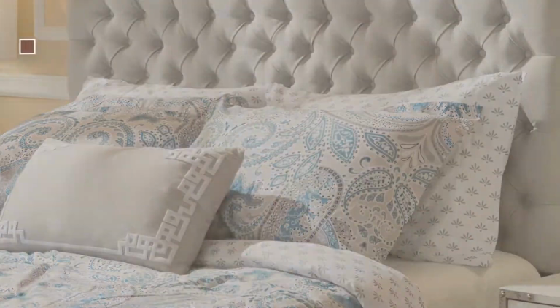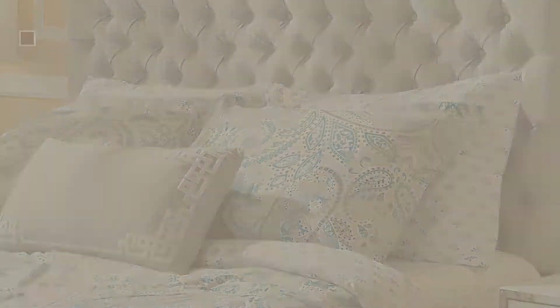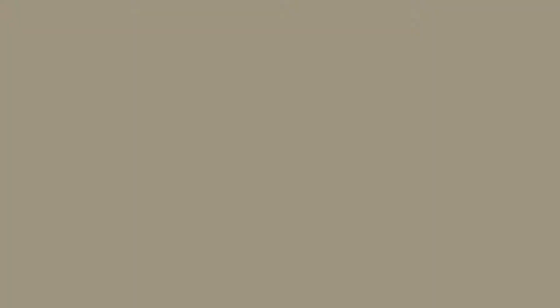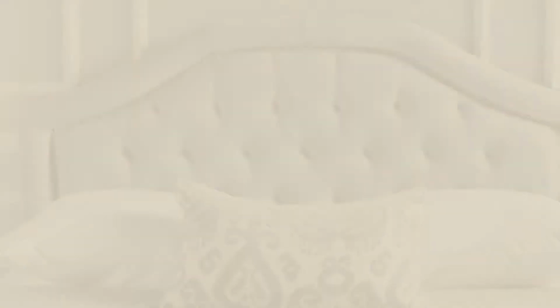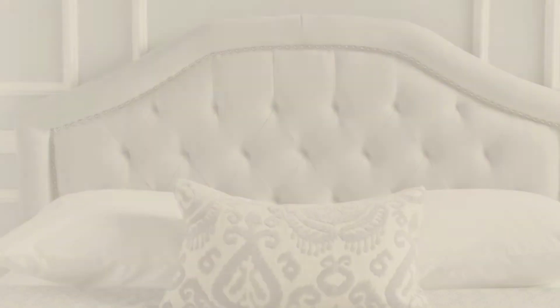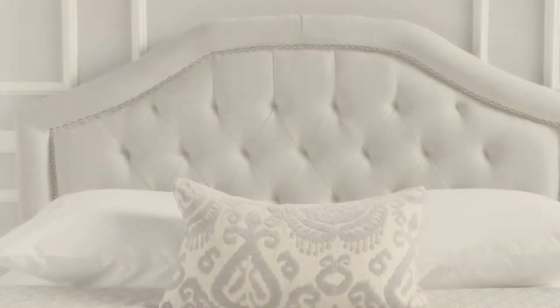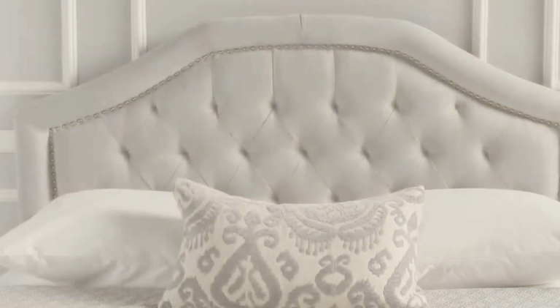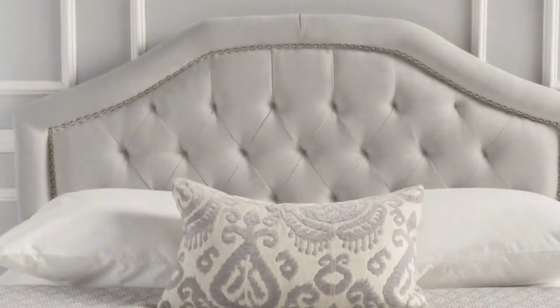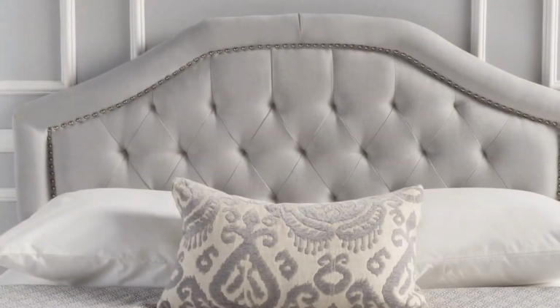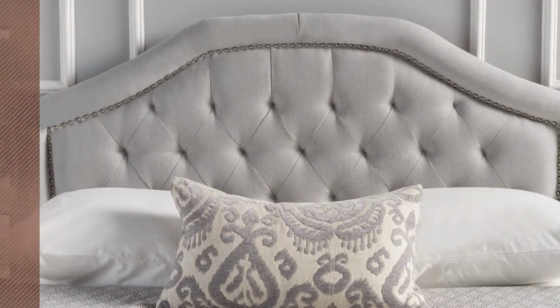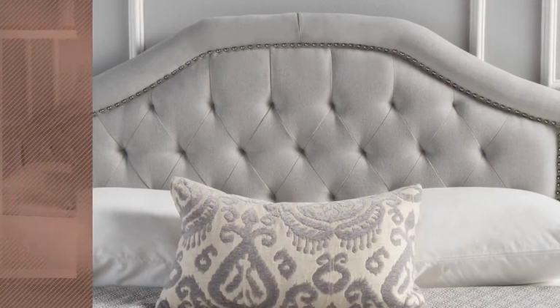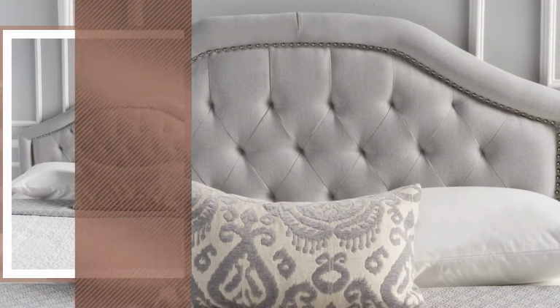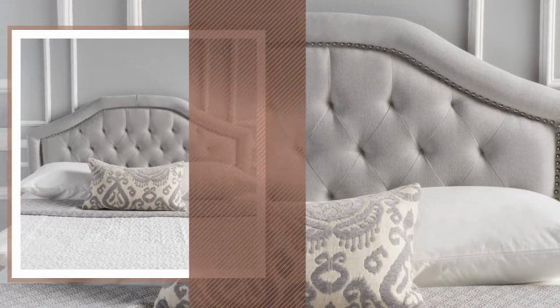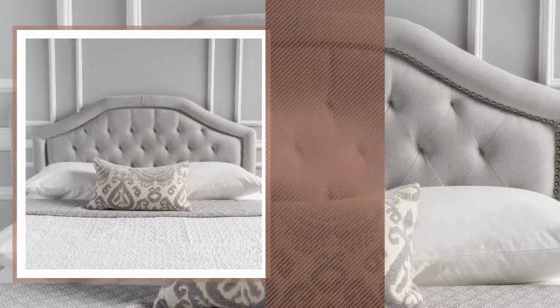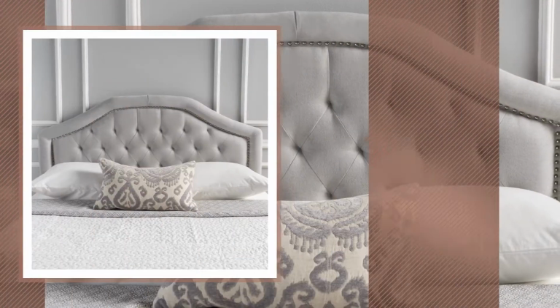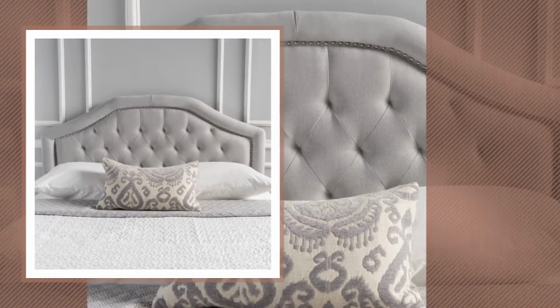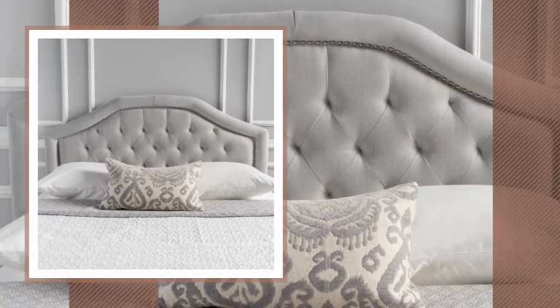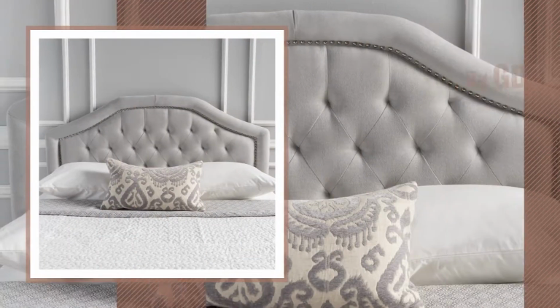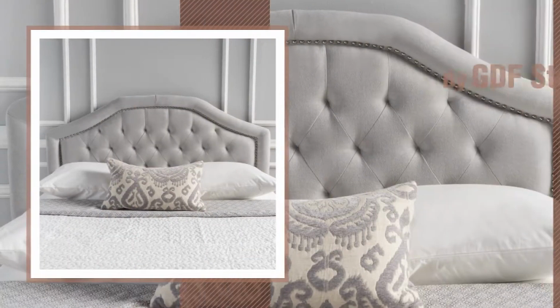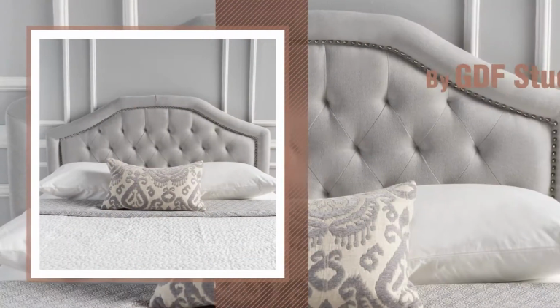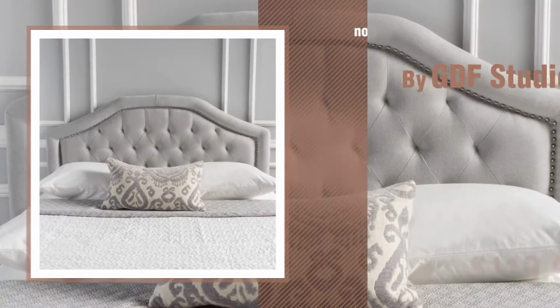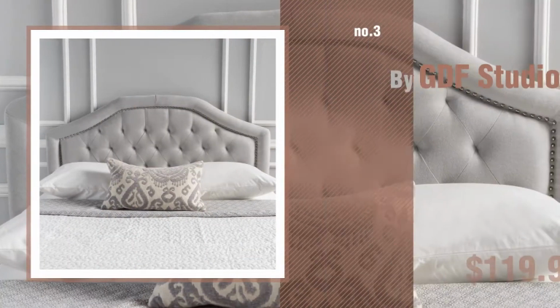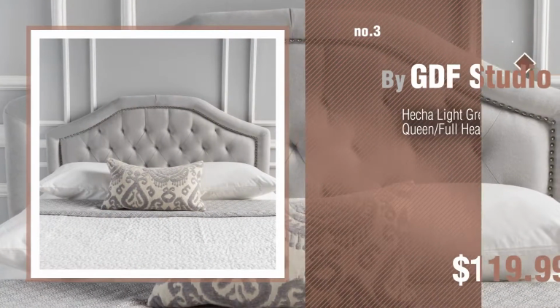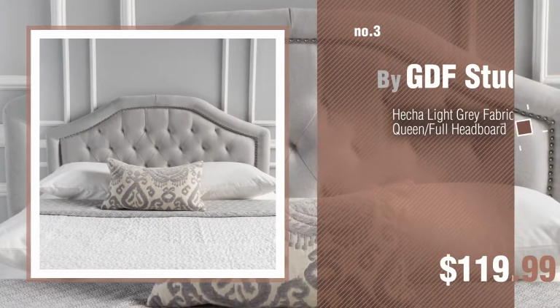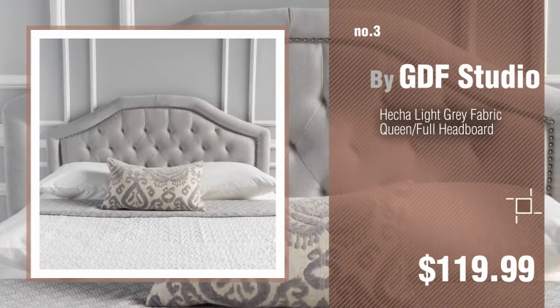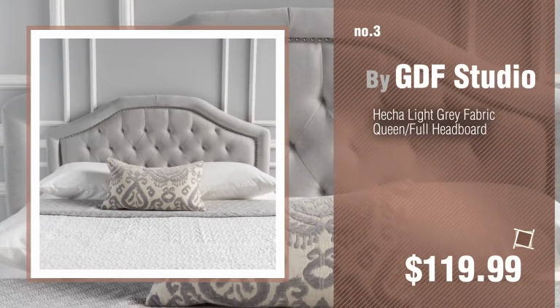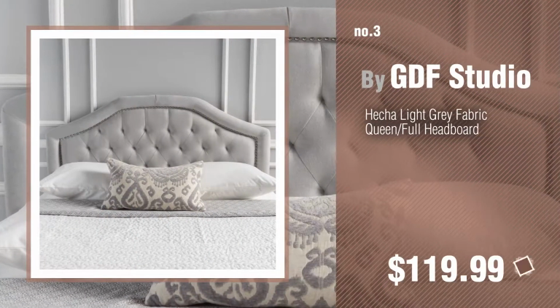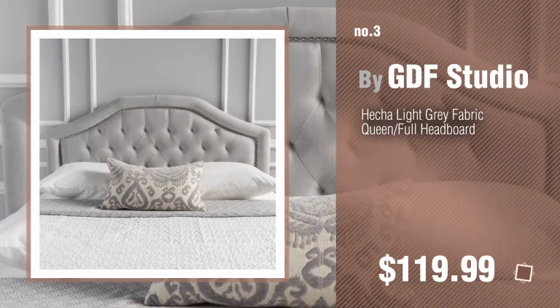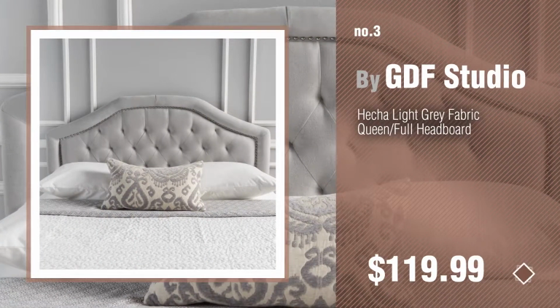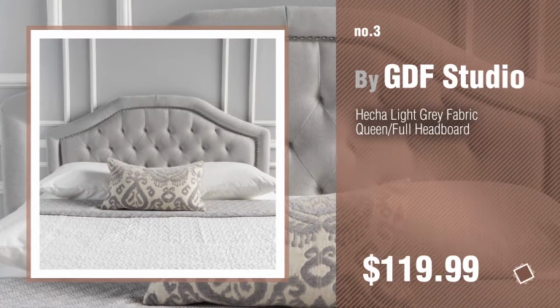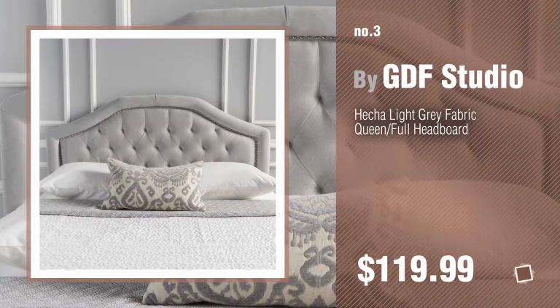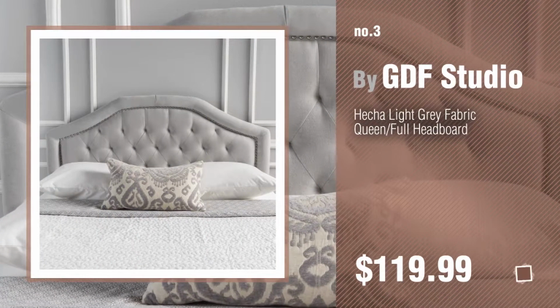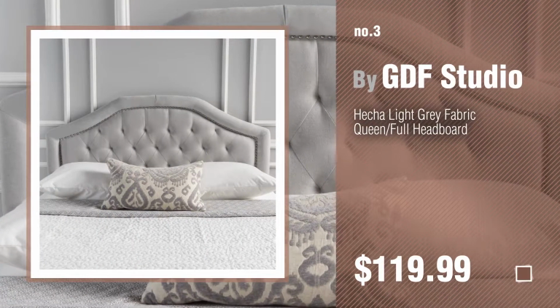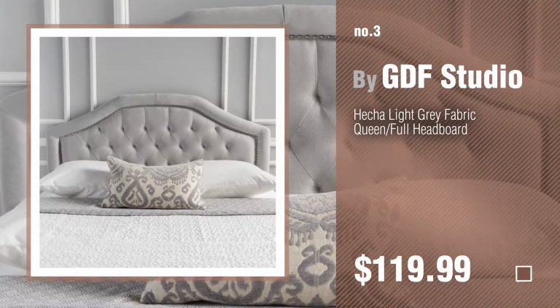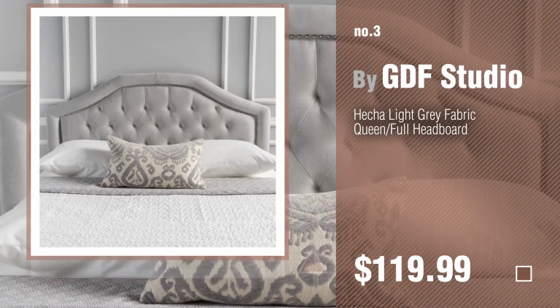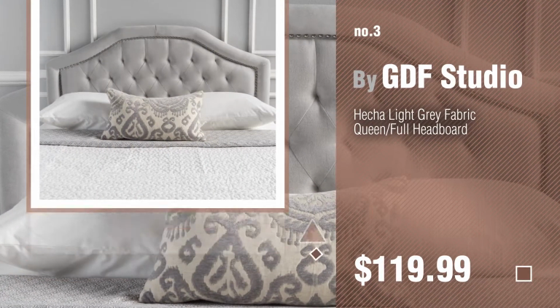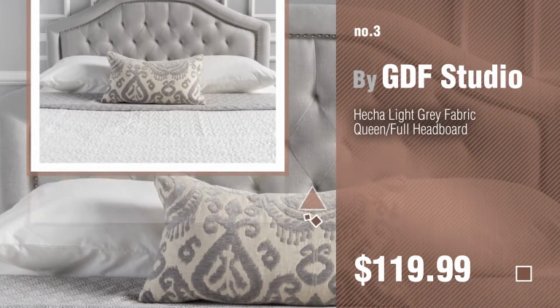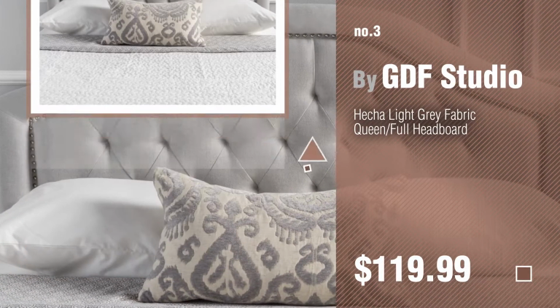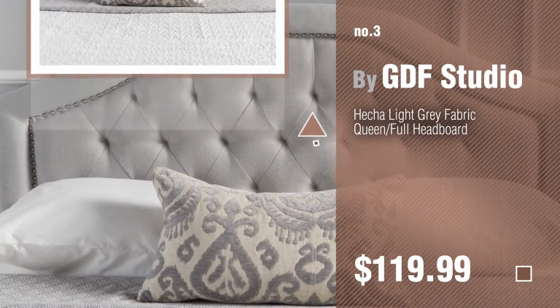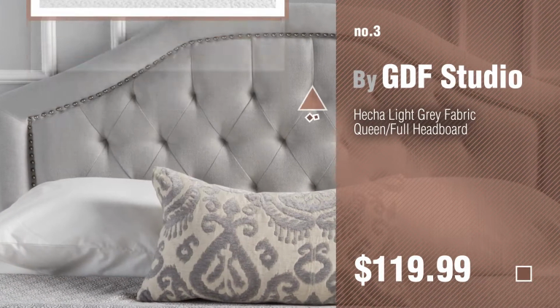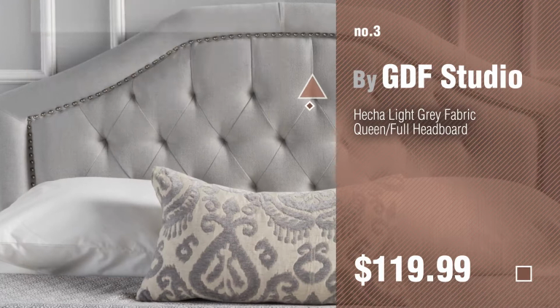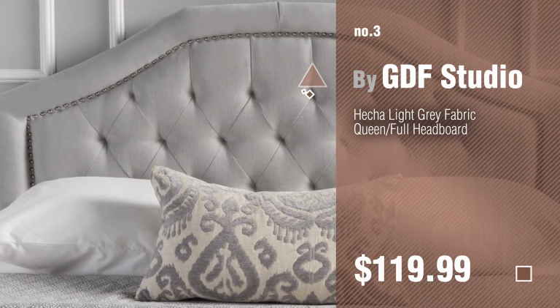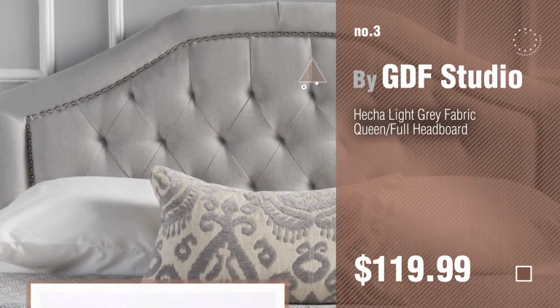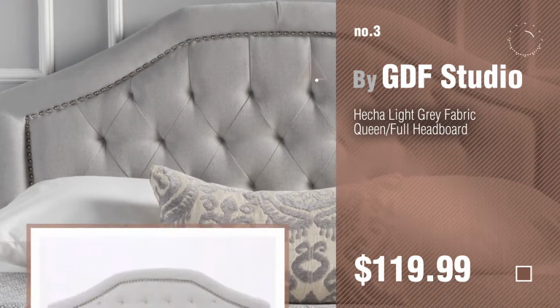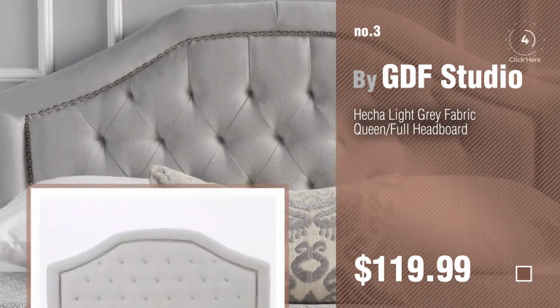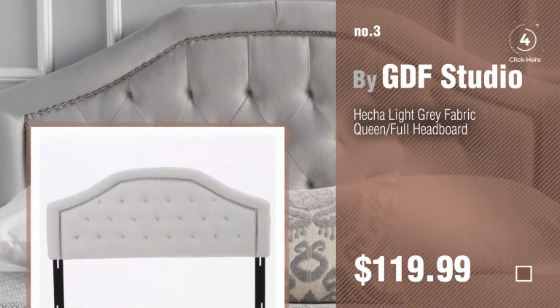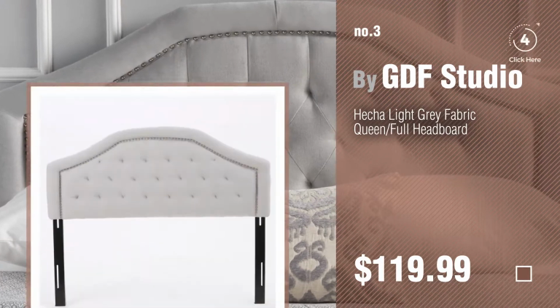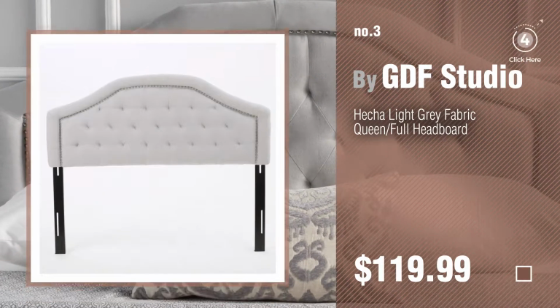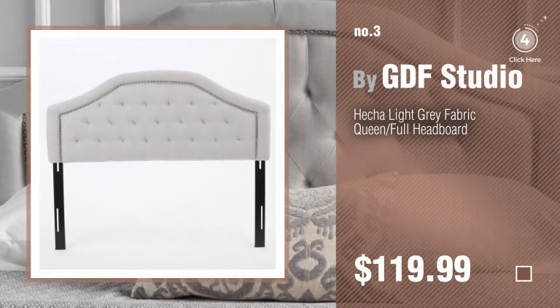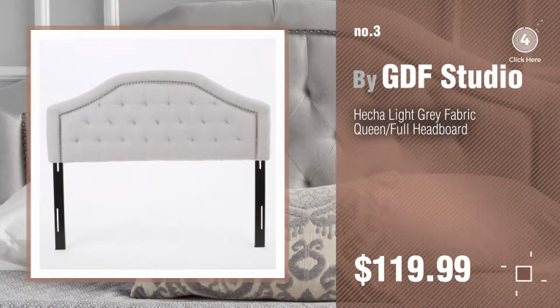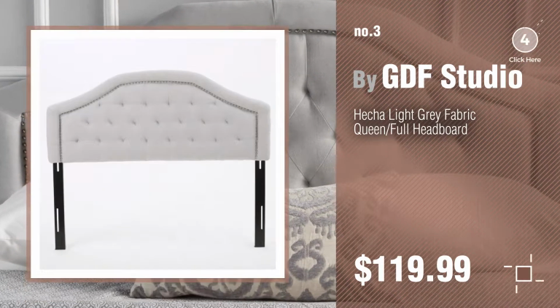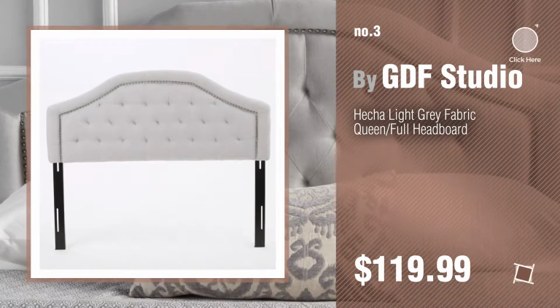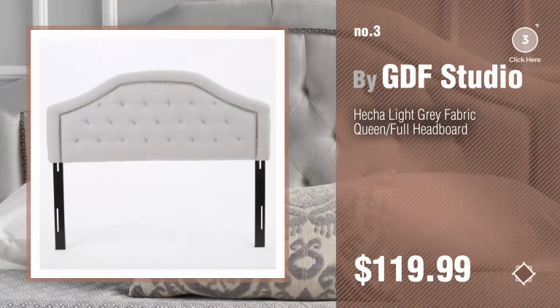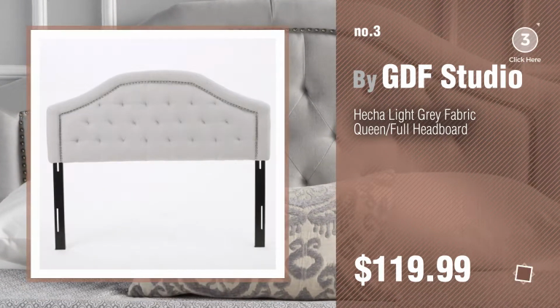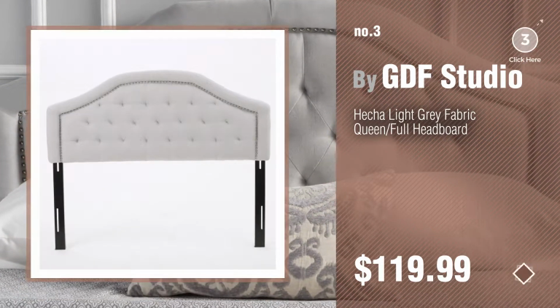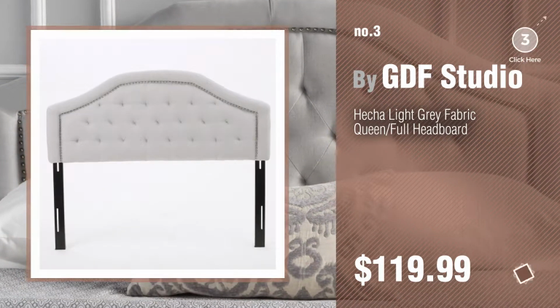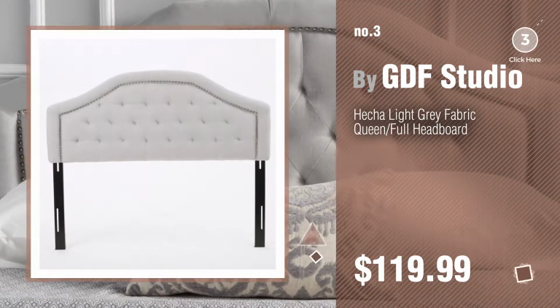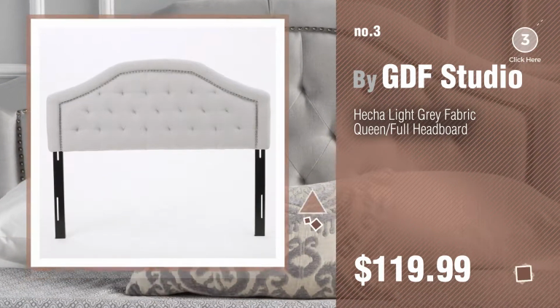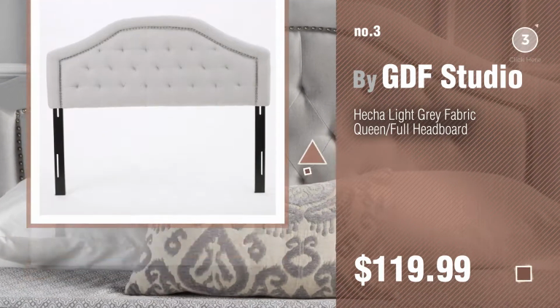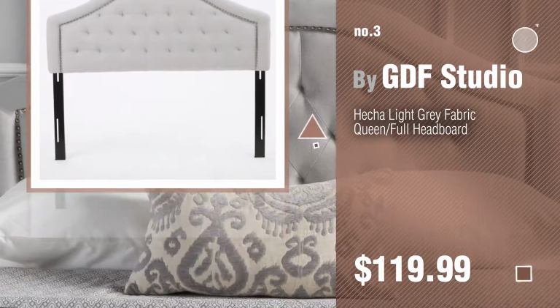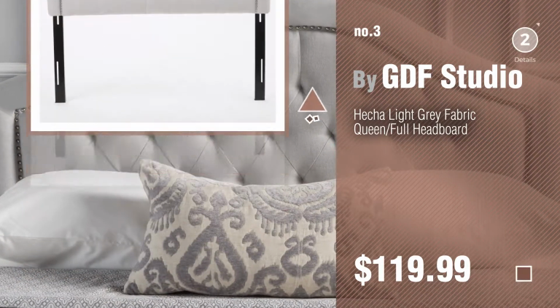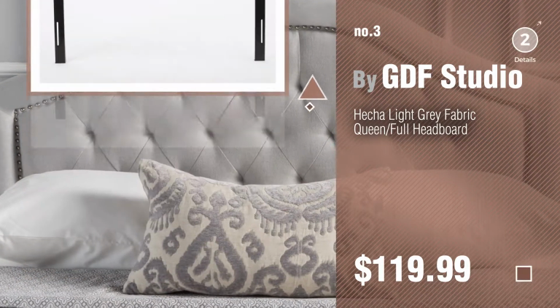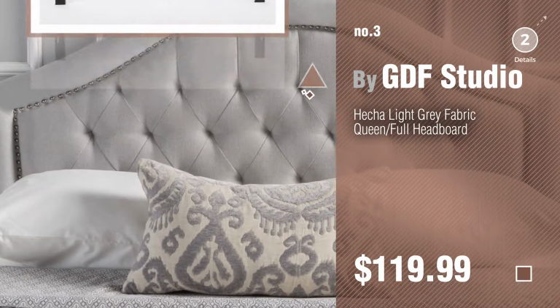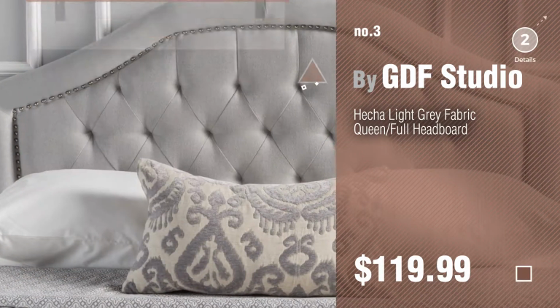Number 3. For more info about these great headboards, just click the circle in the corner.